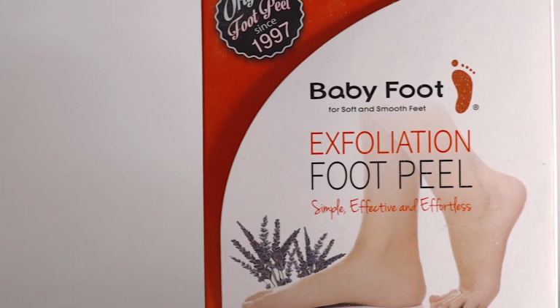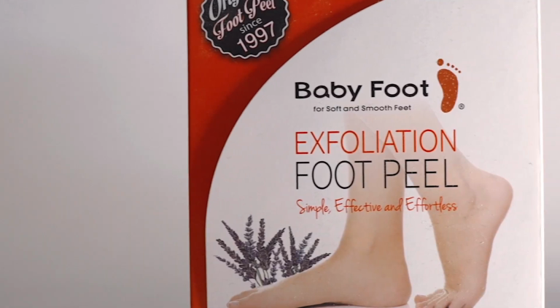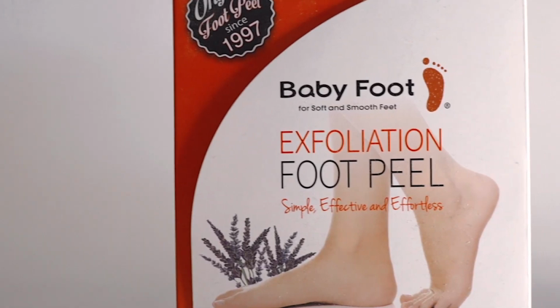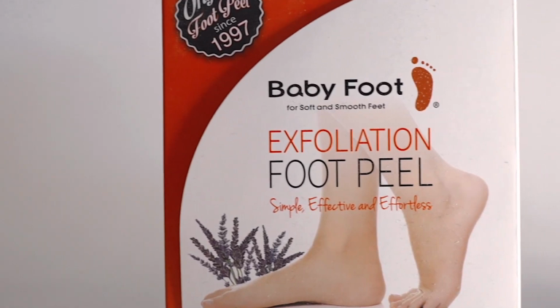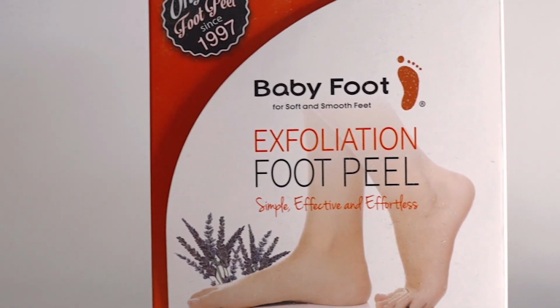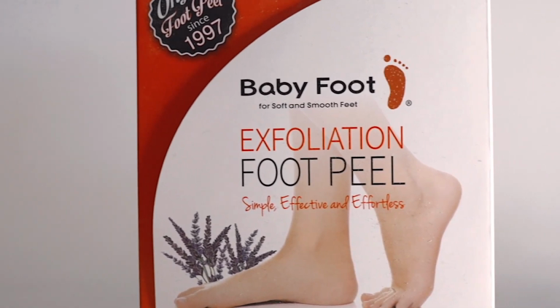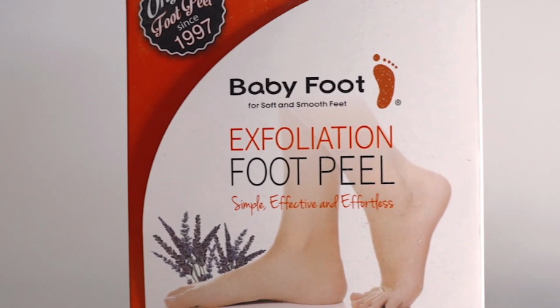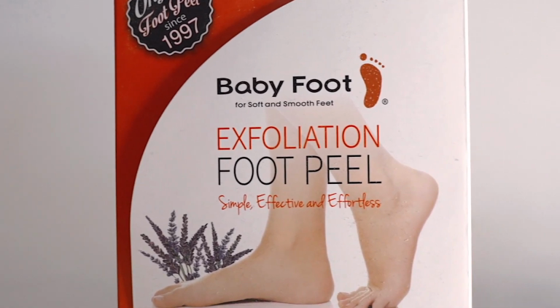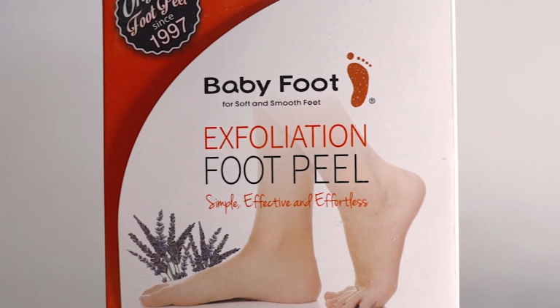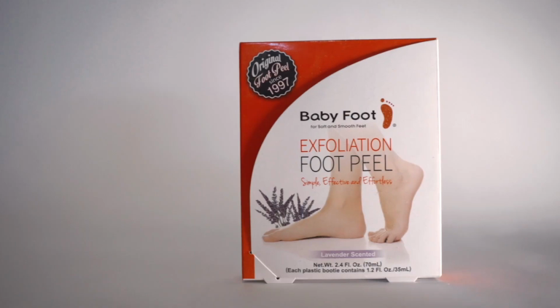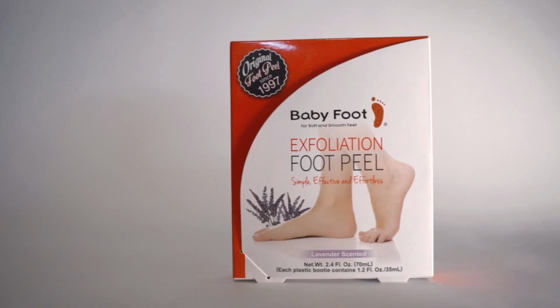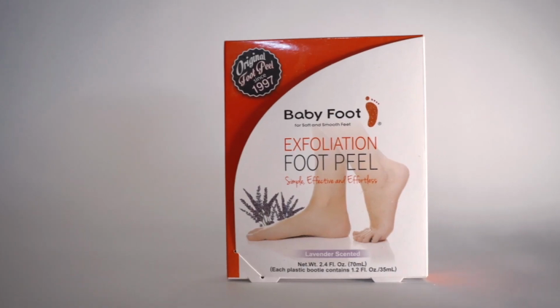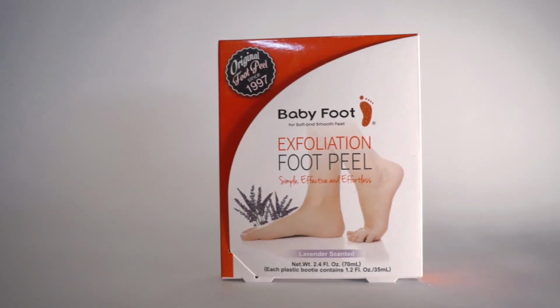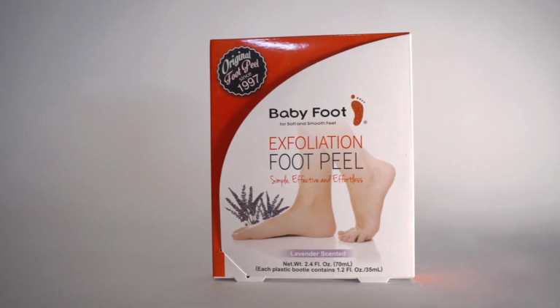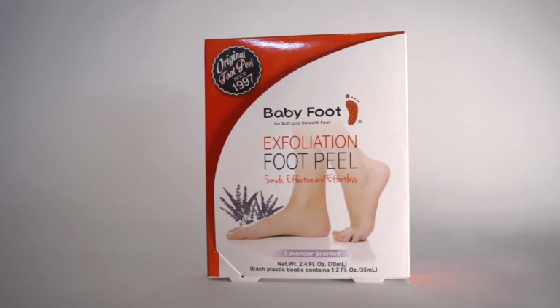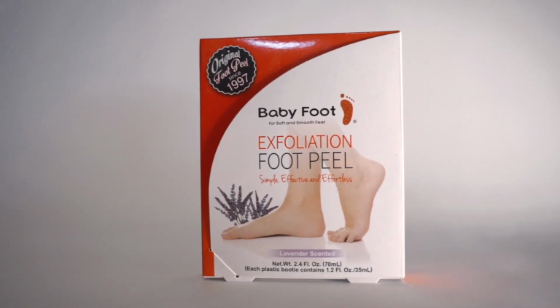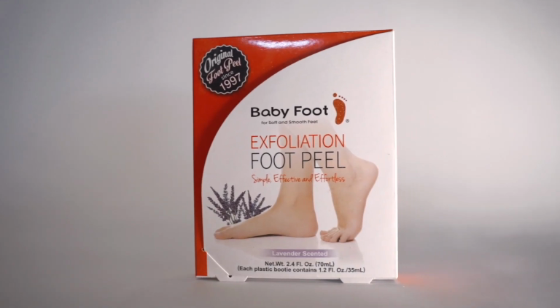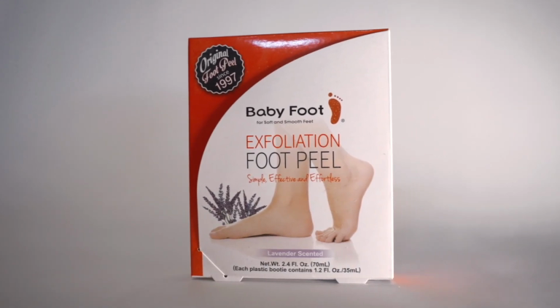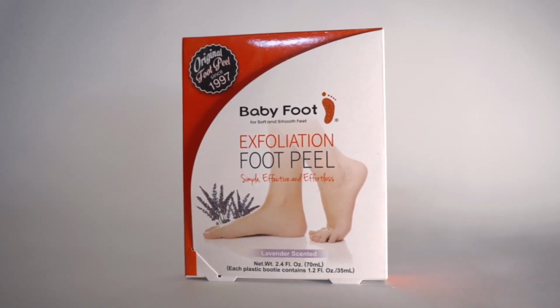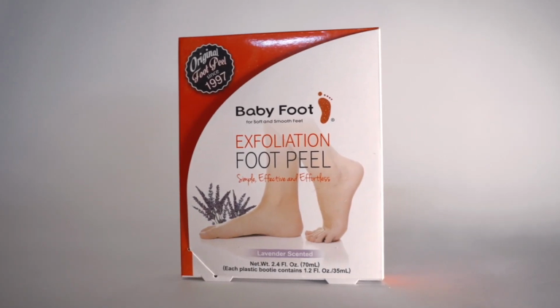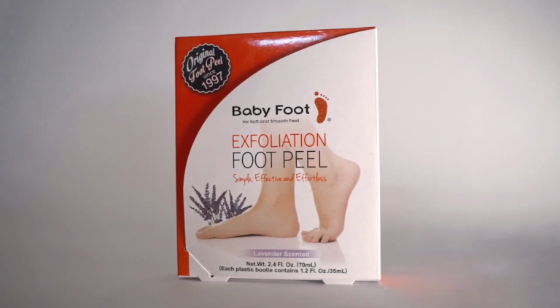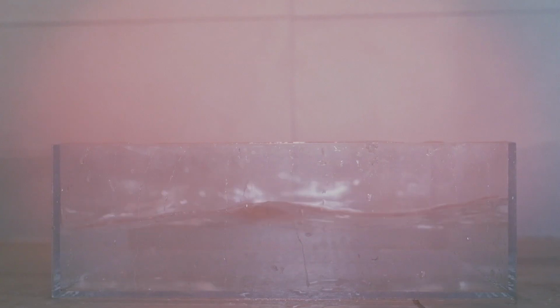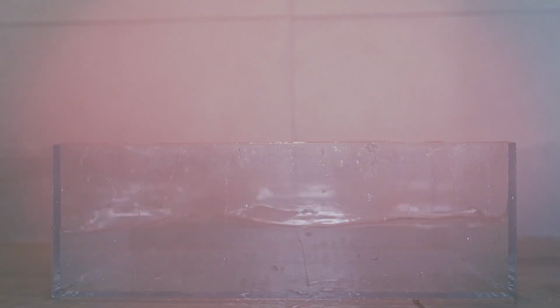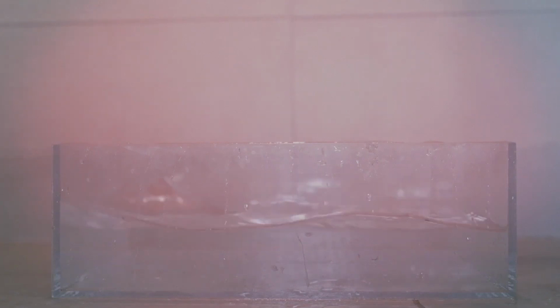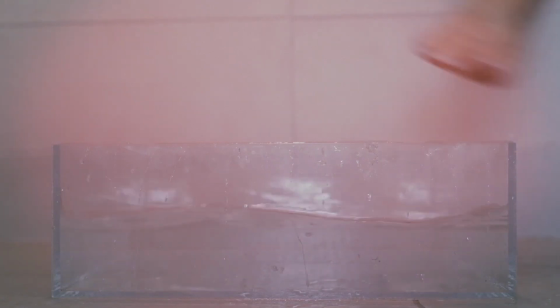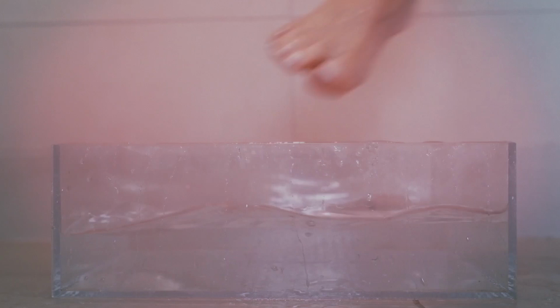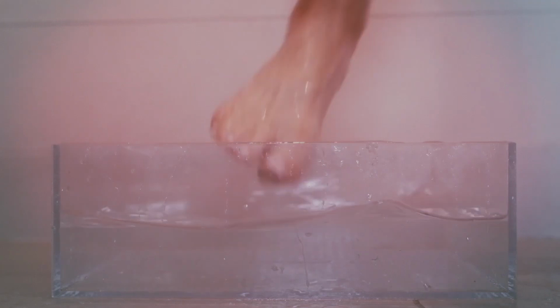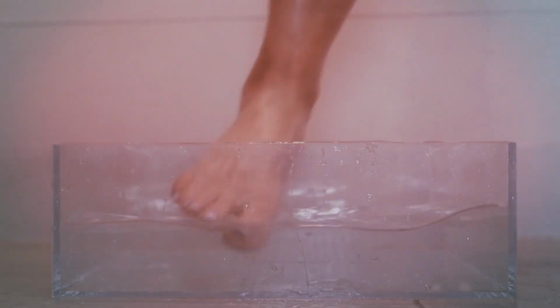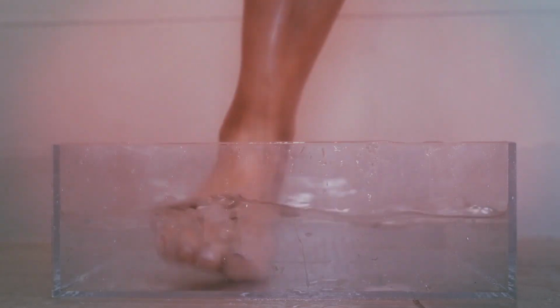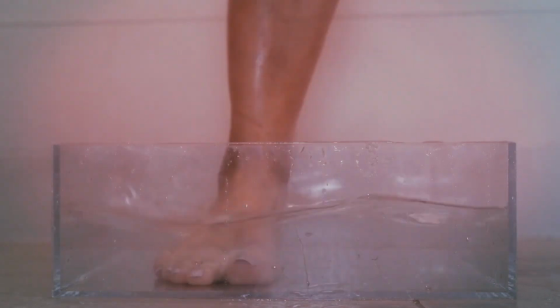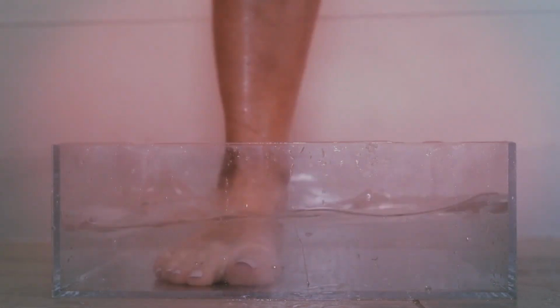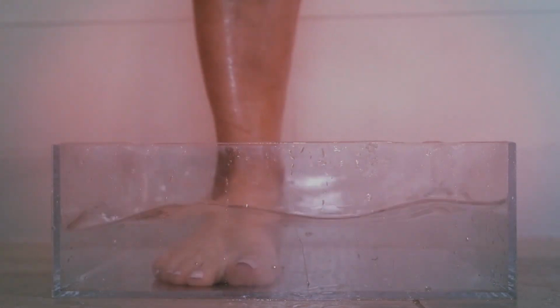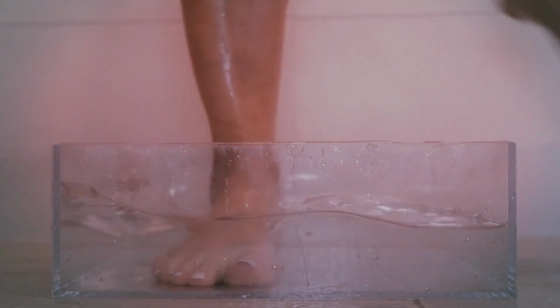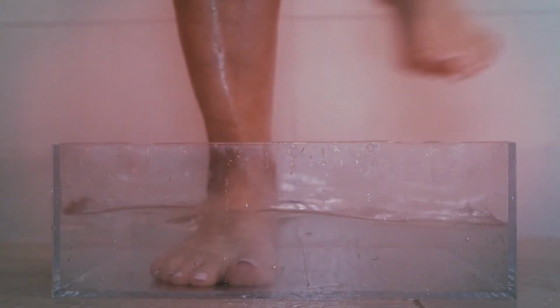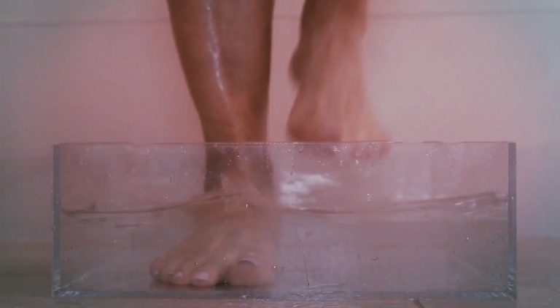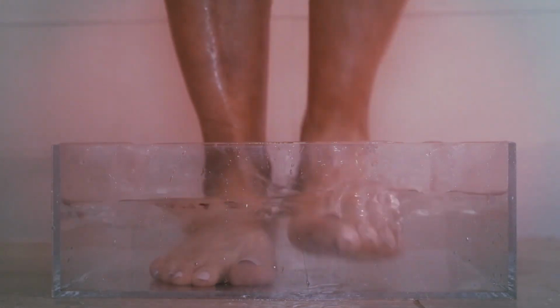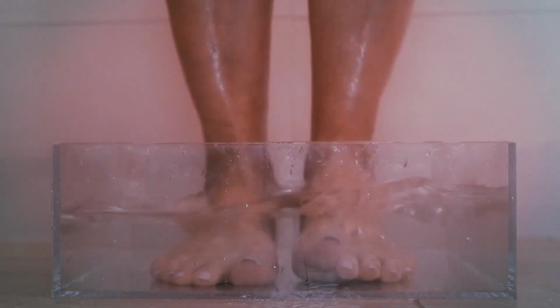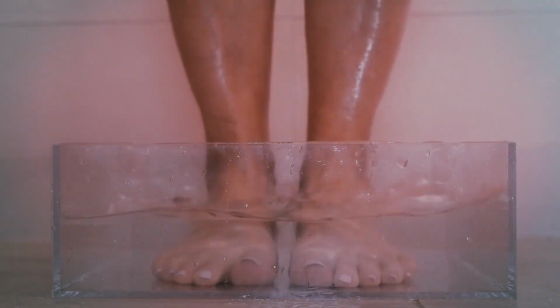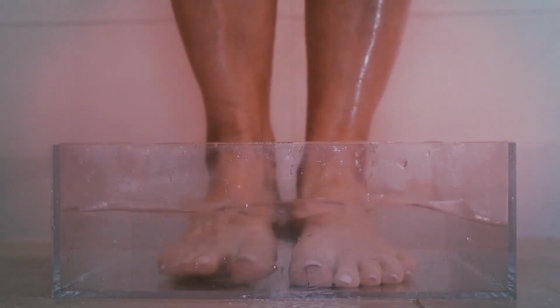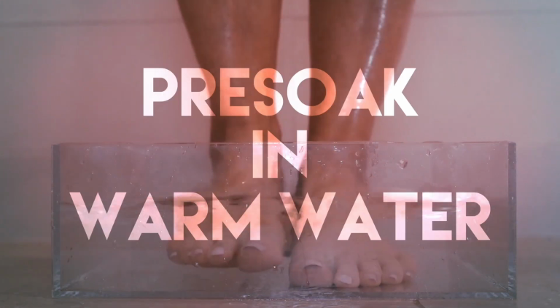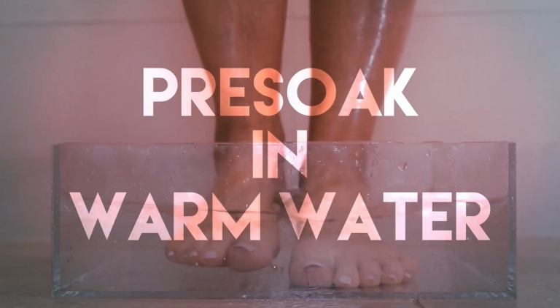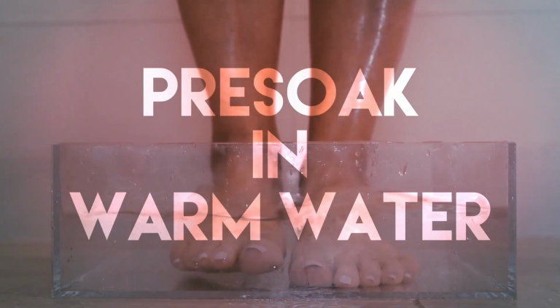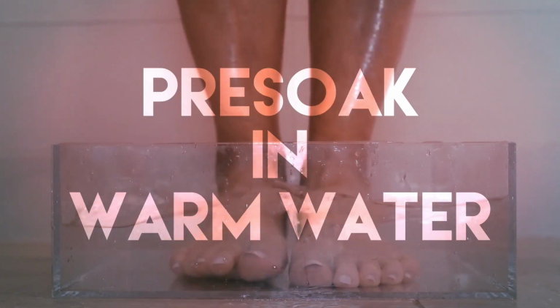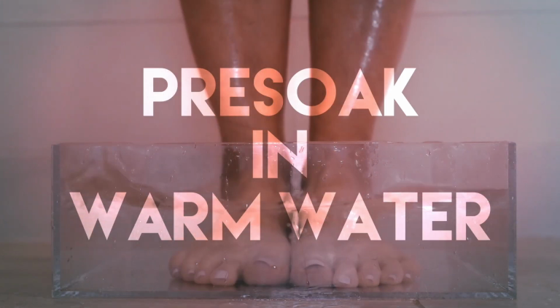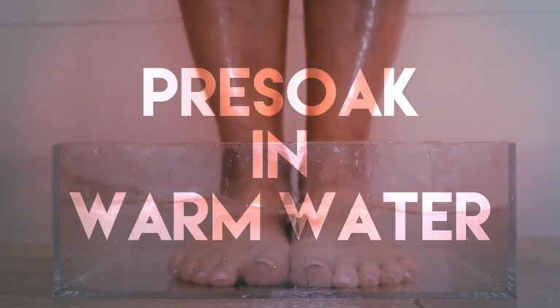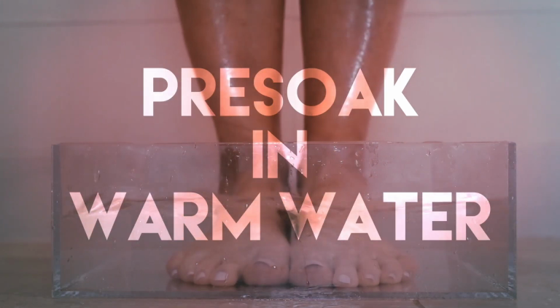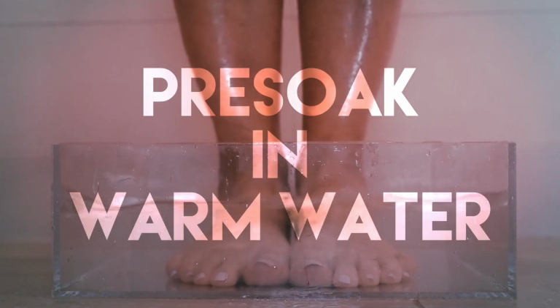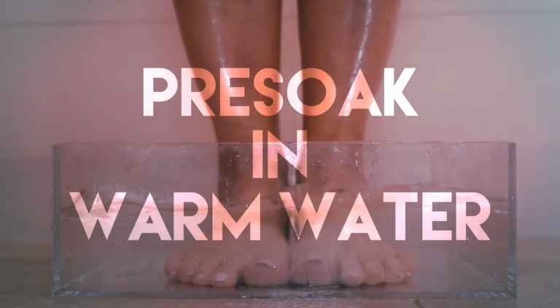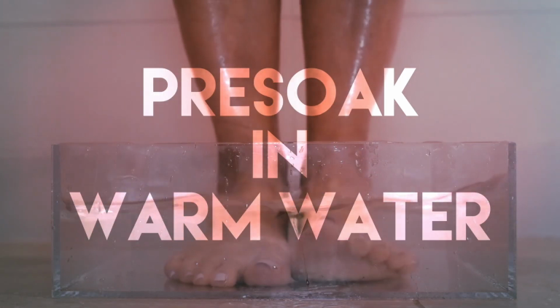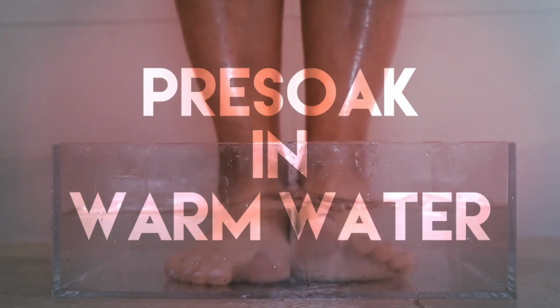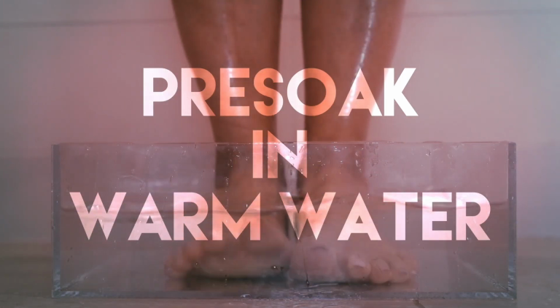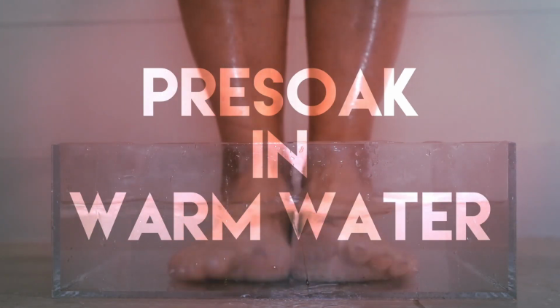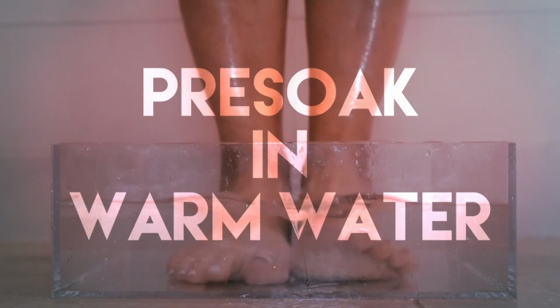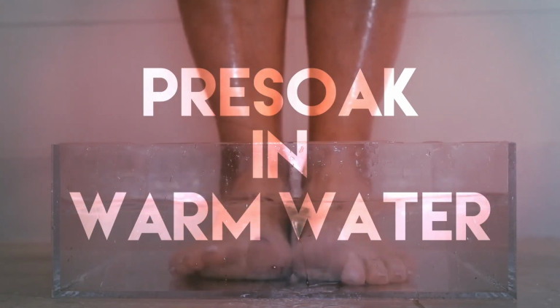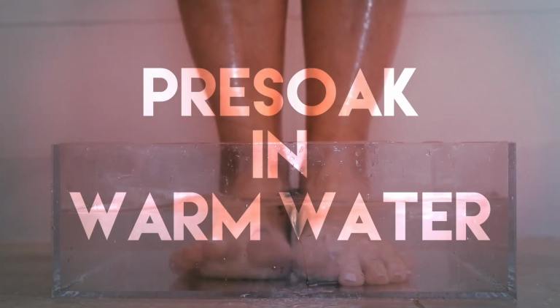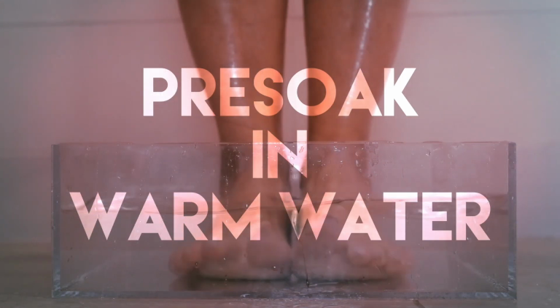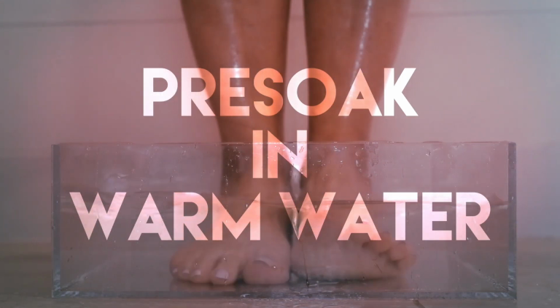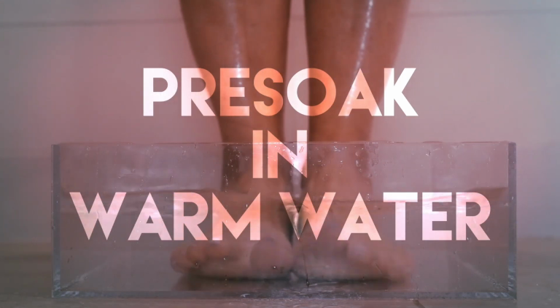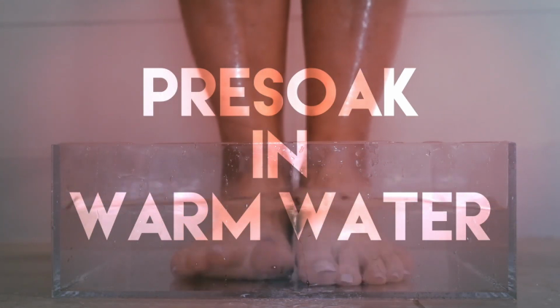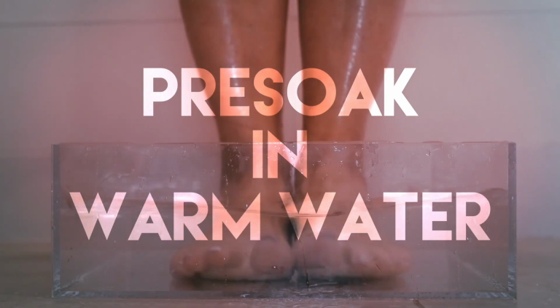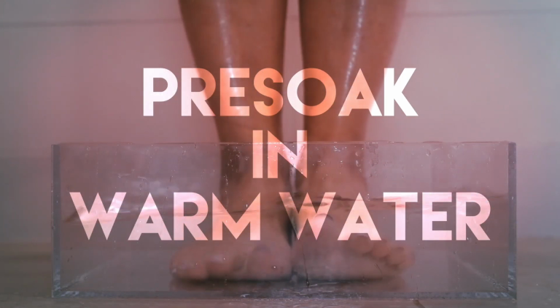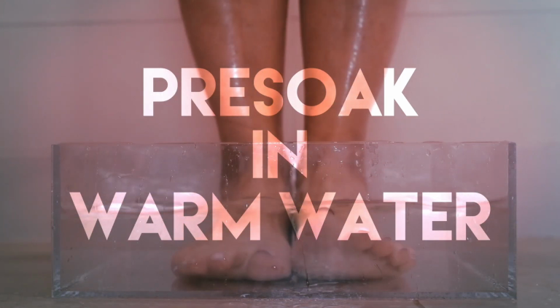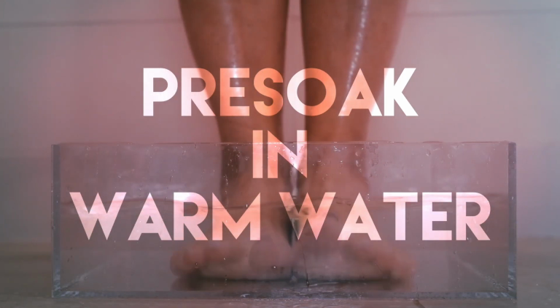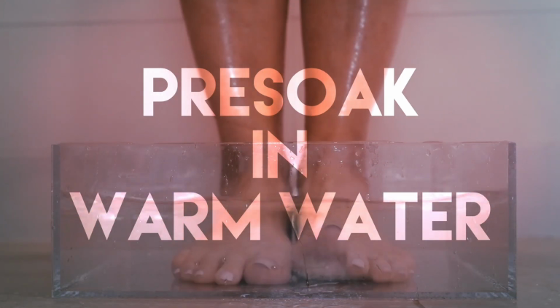It all starts with cleanliness, so before applying any treatment, make sure to pre-soak your nail polish-free feet in warm water.